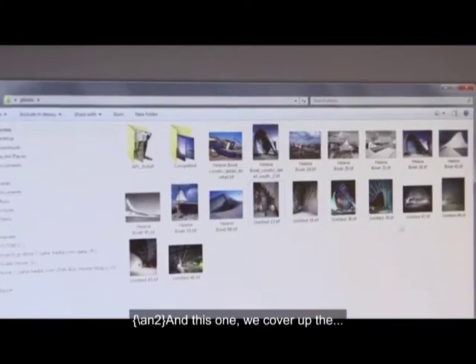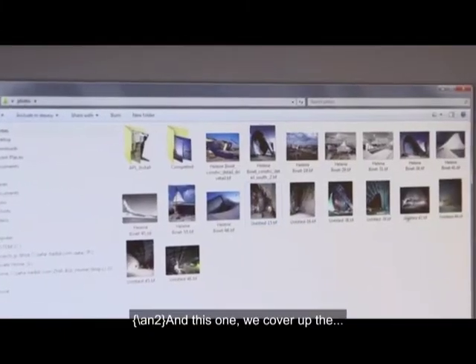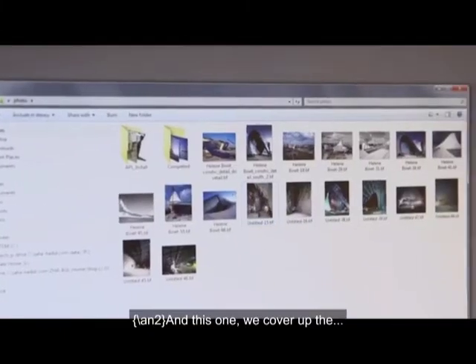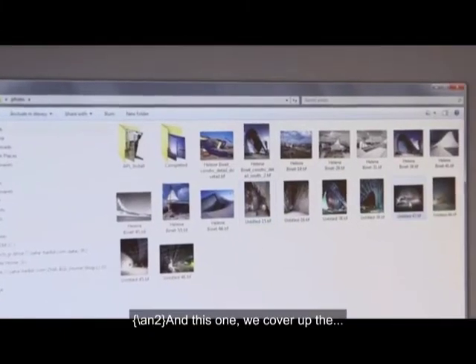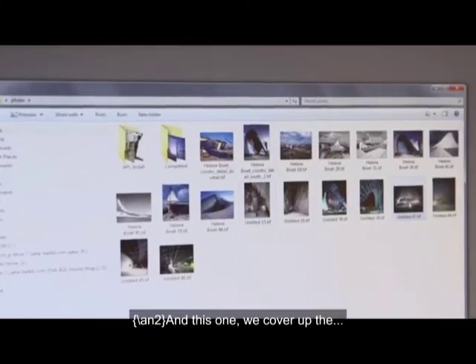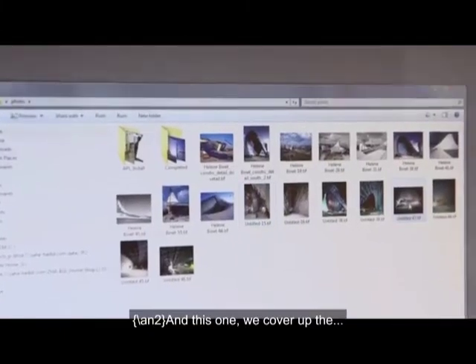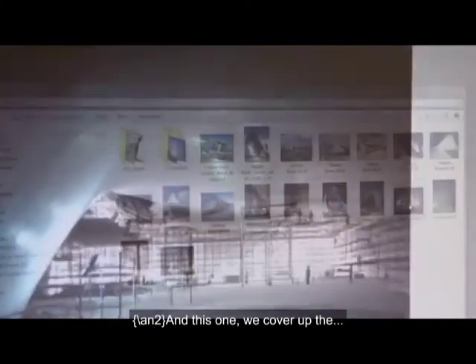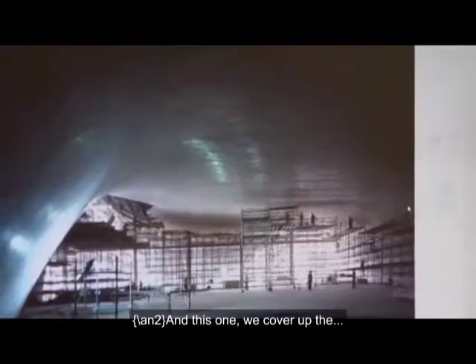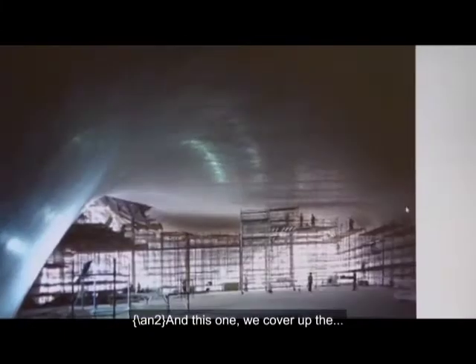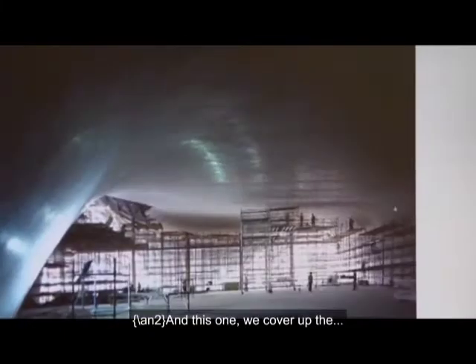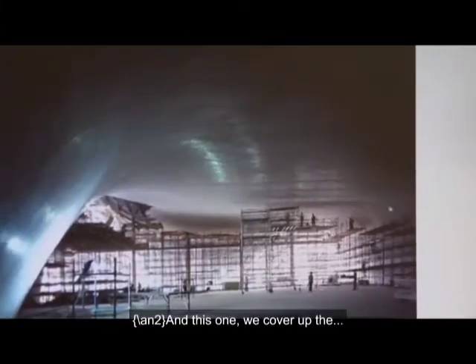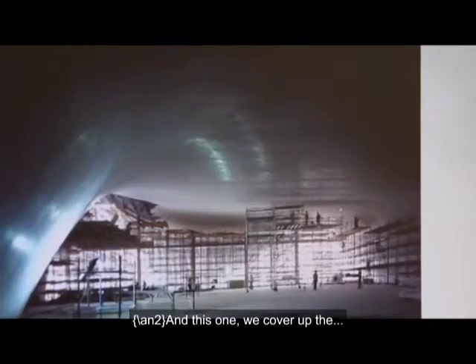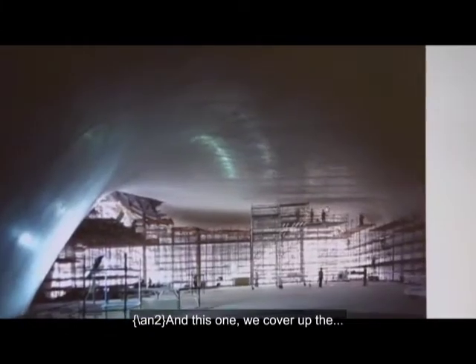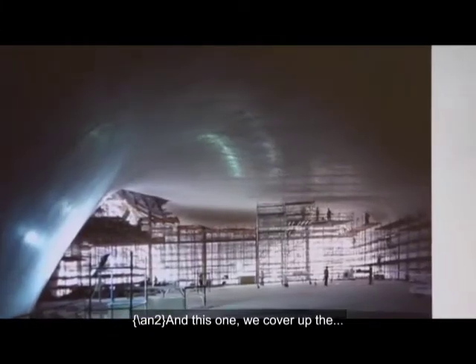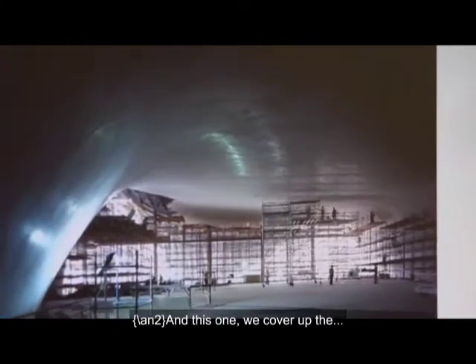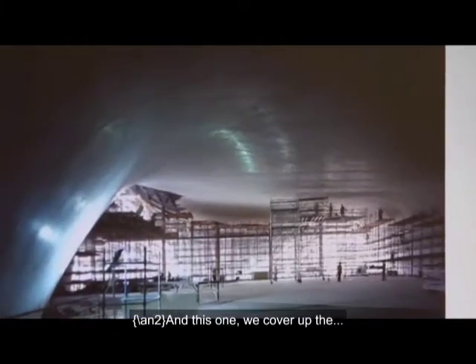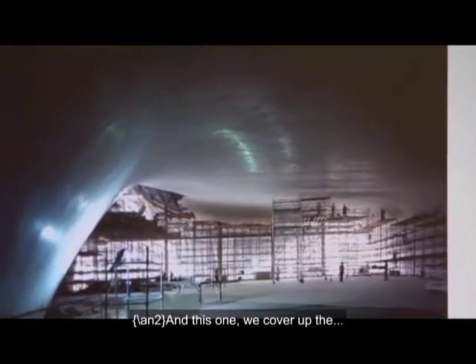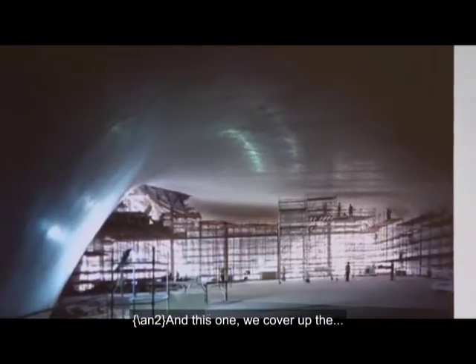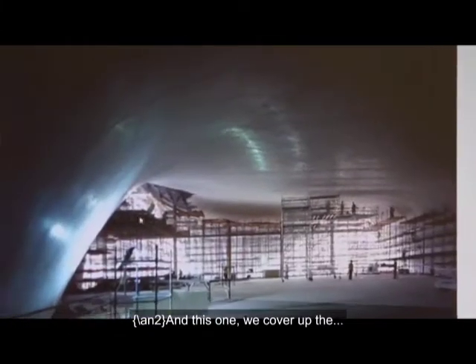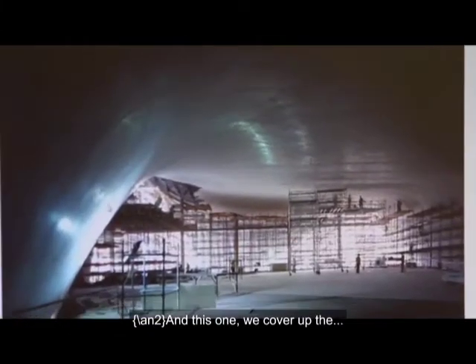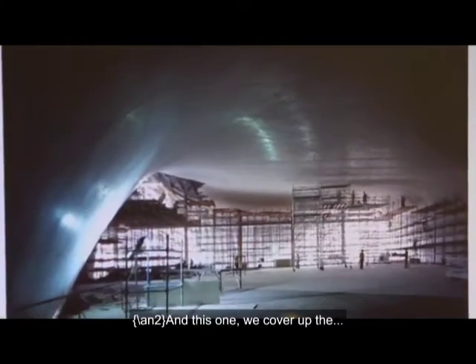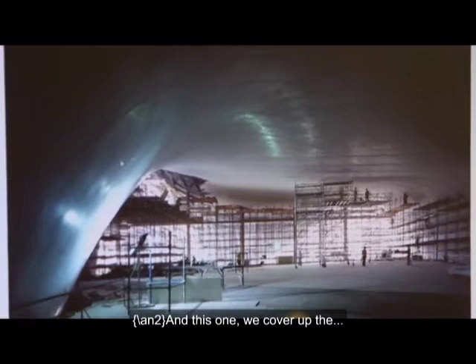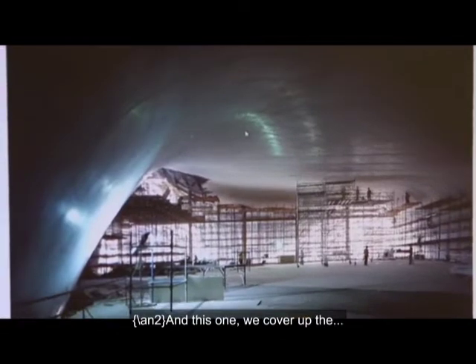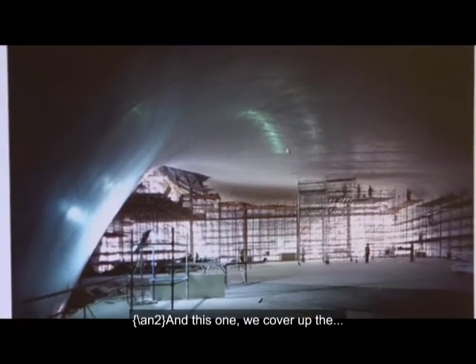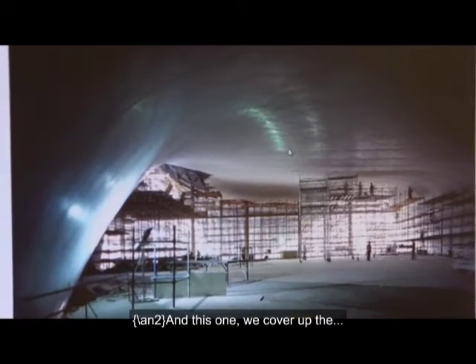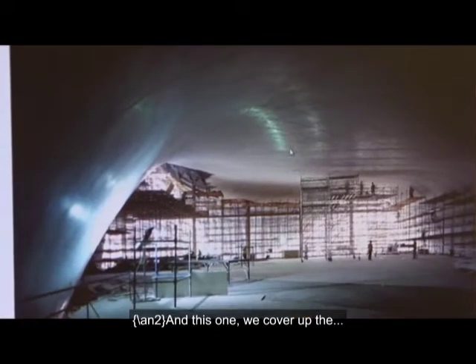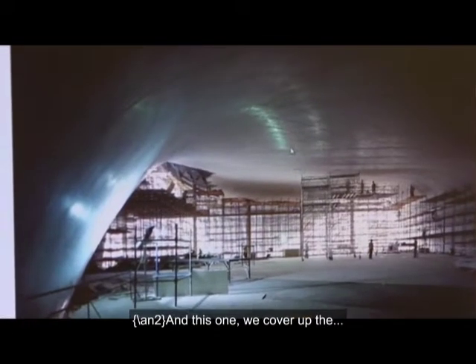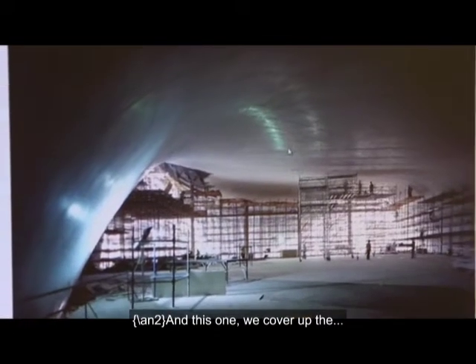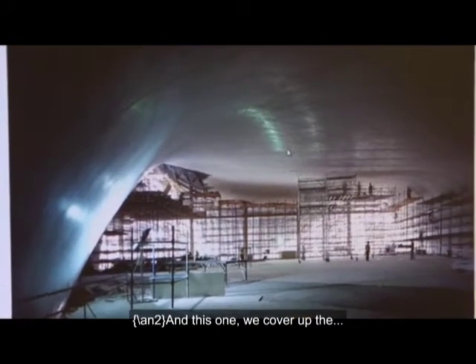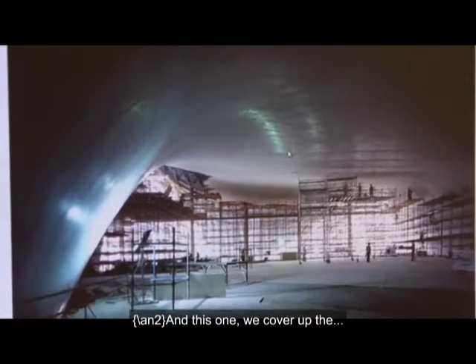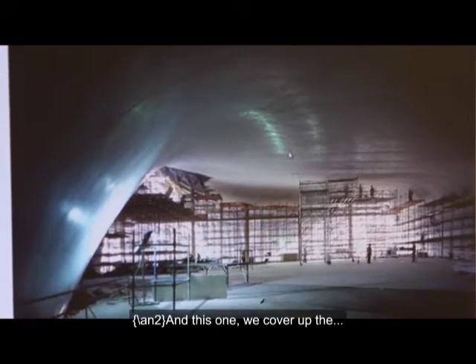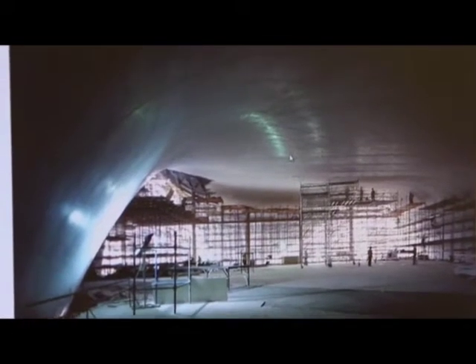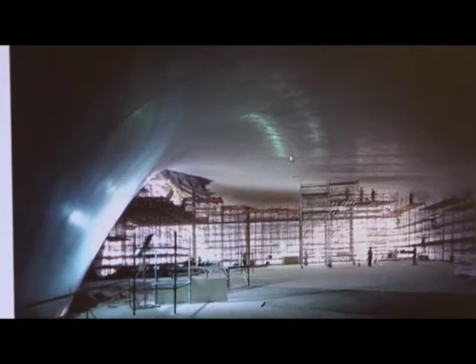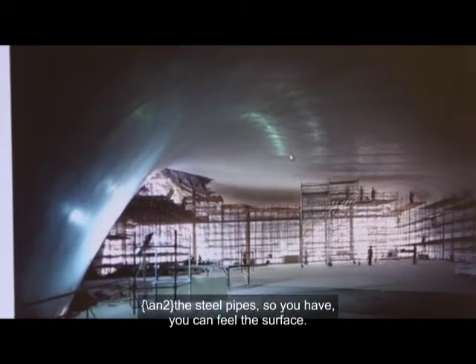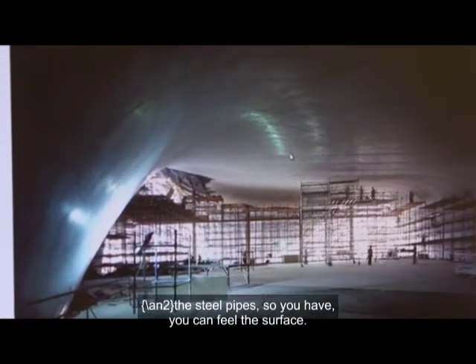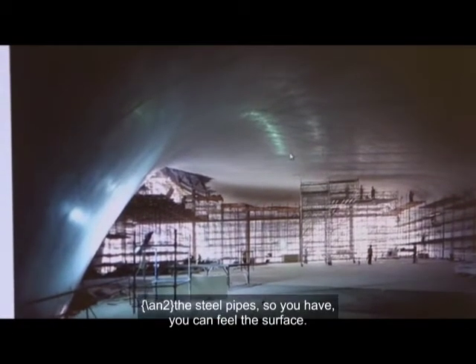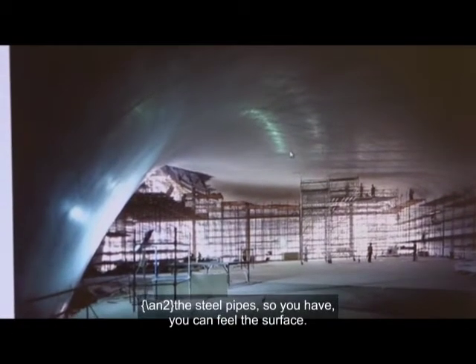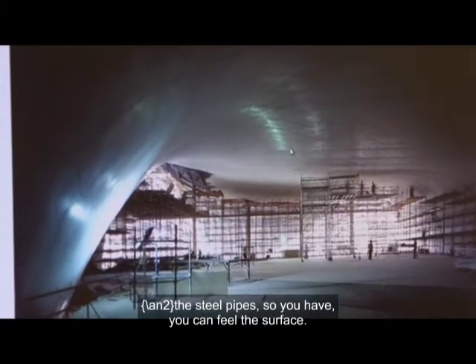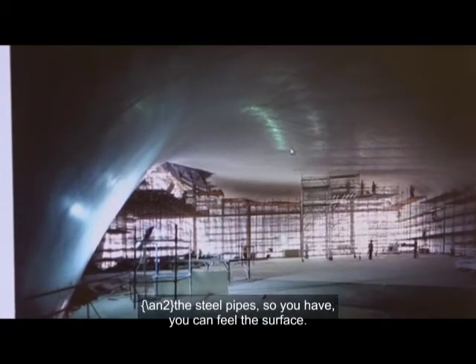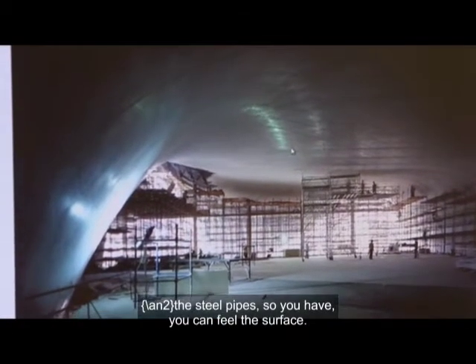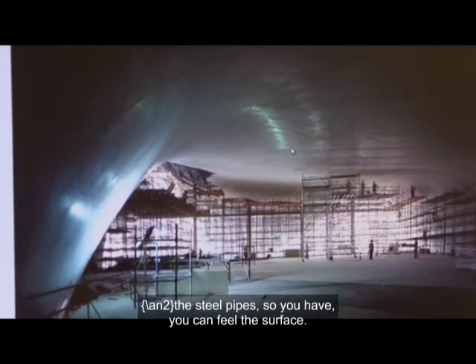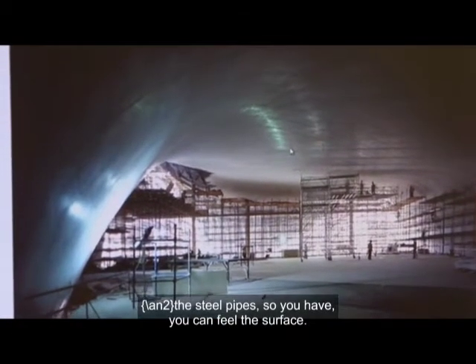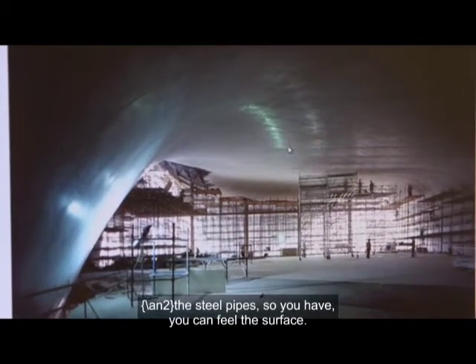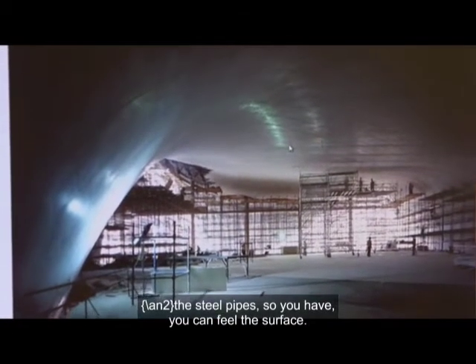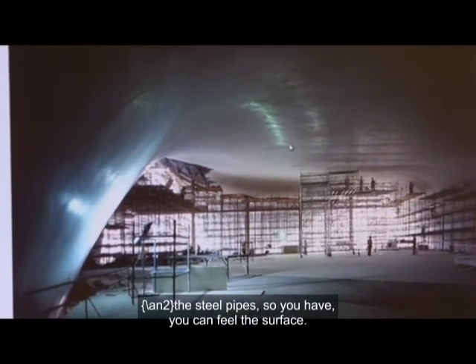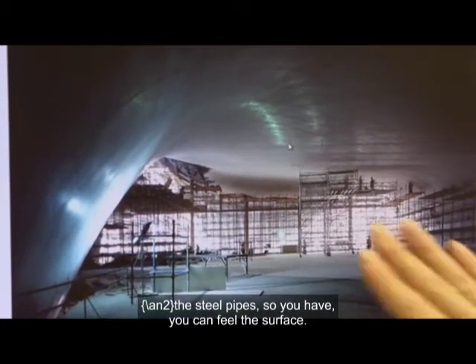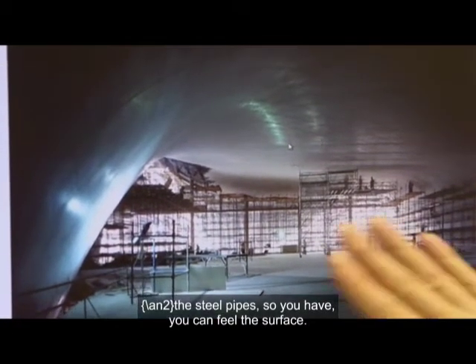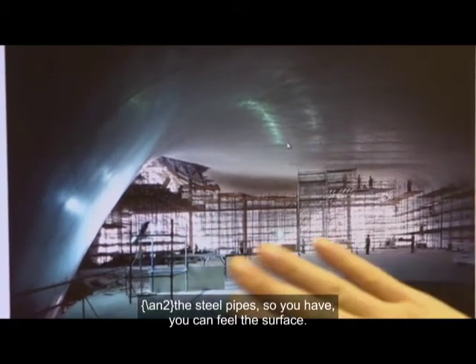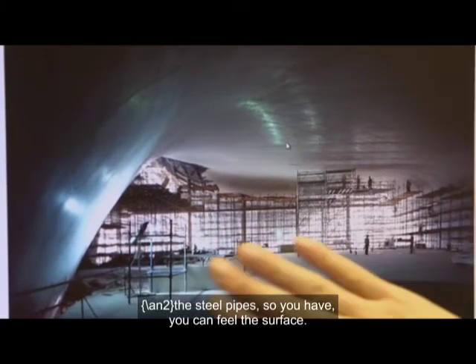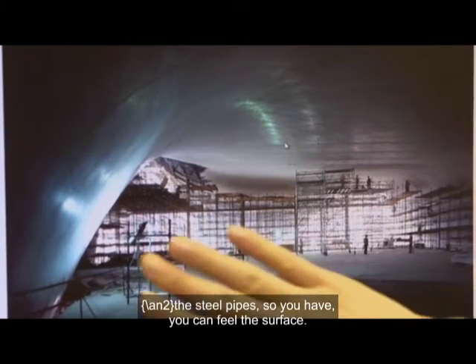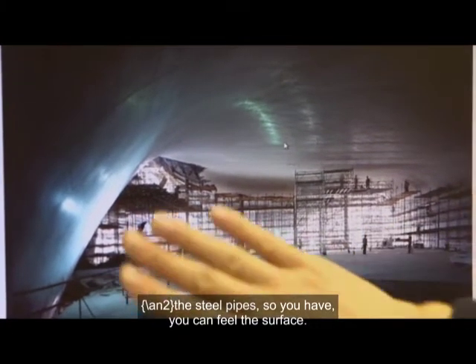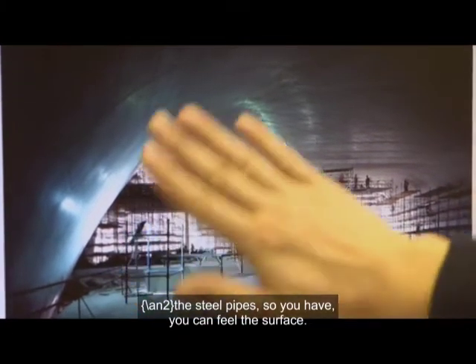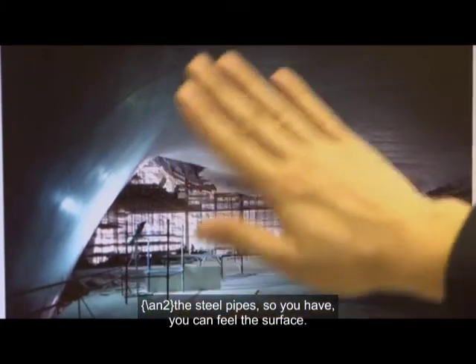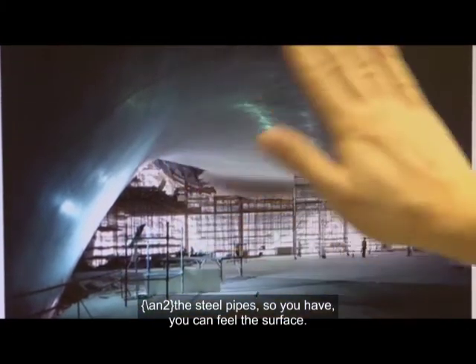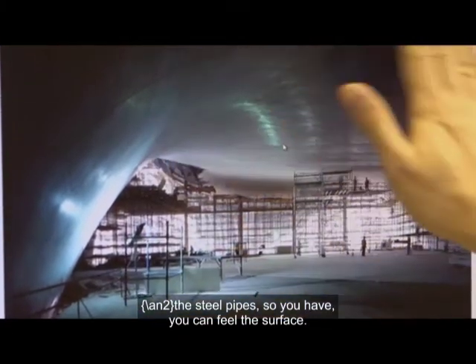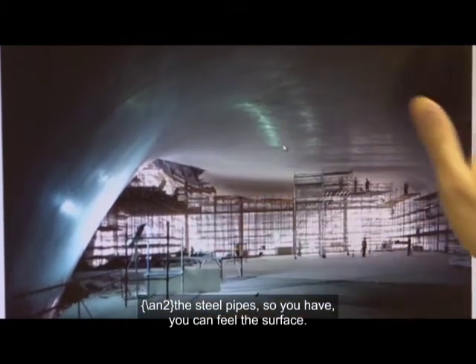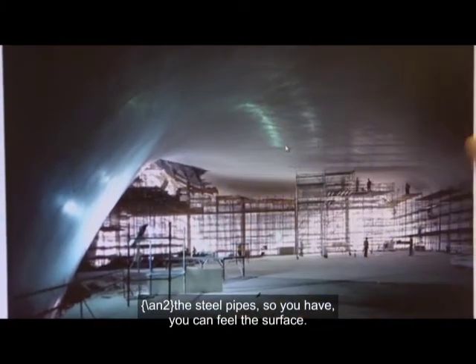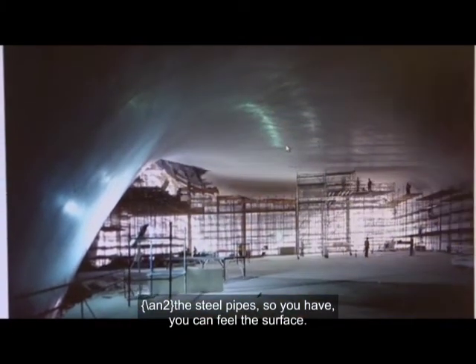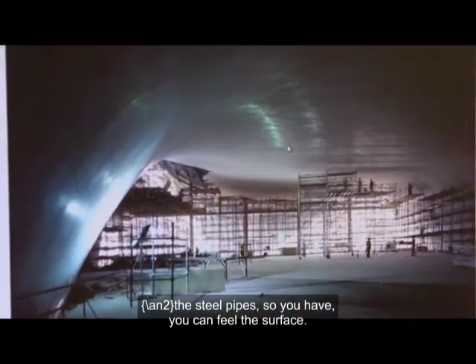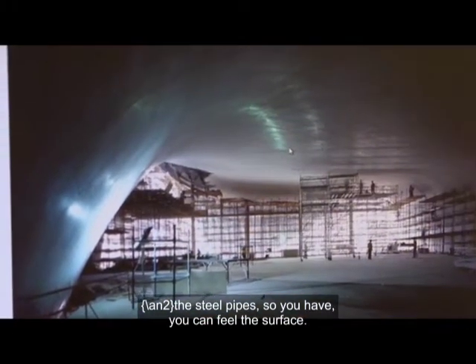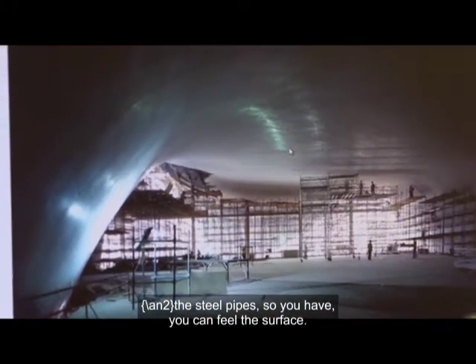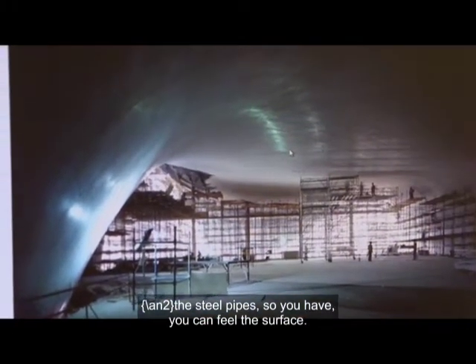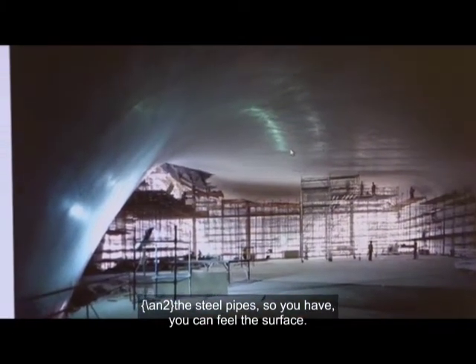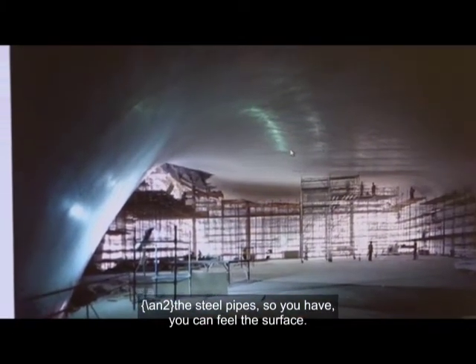And this one — when you cover up the steel pipes, you can feel the surface right now.